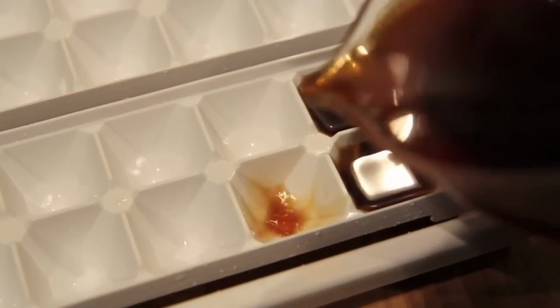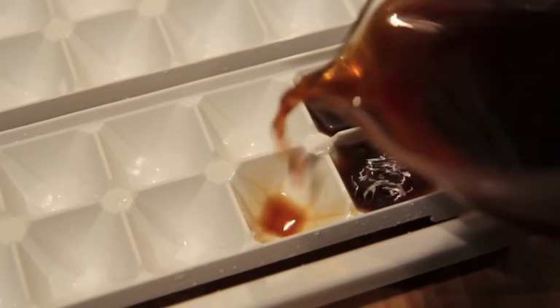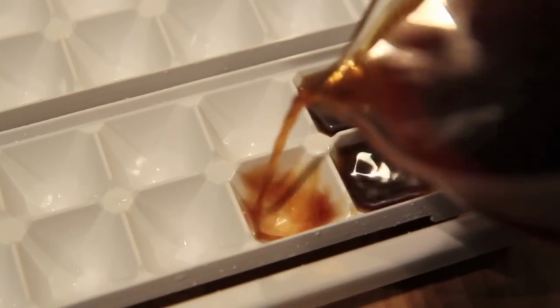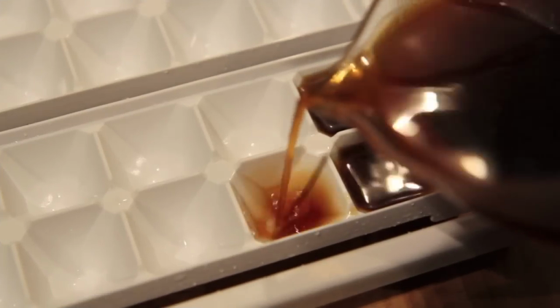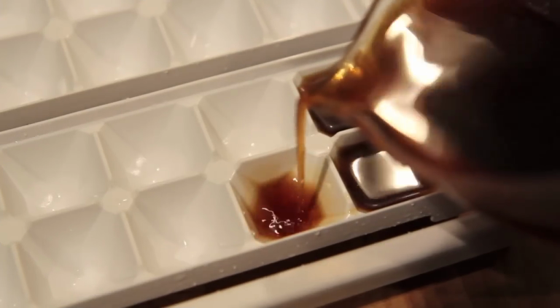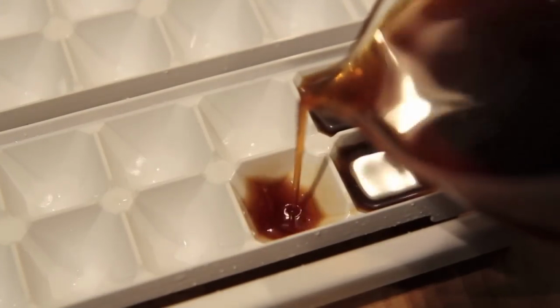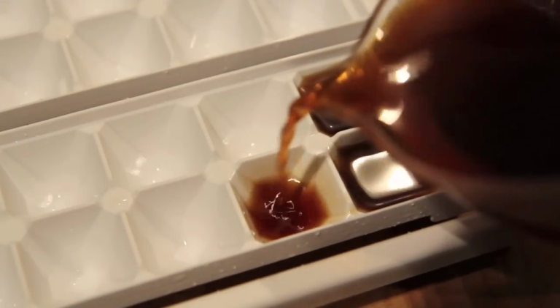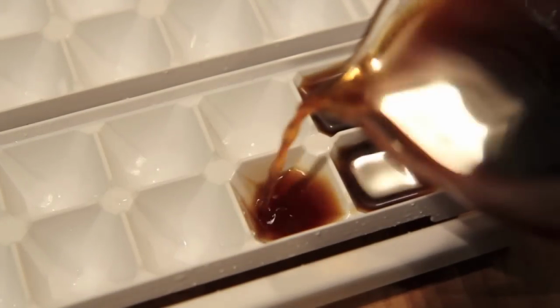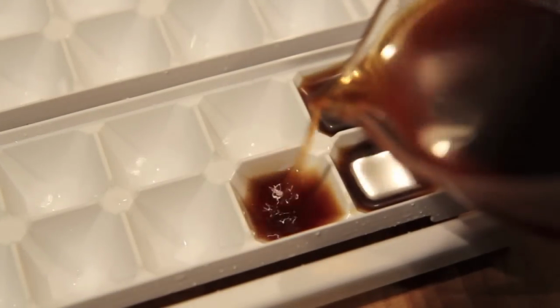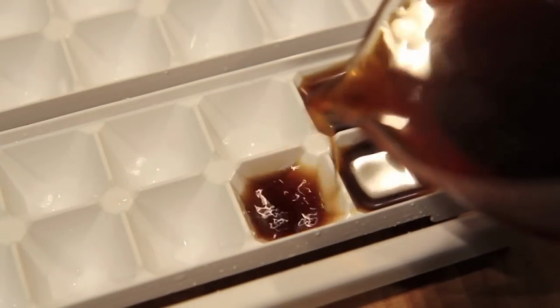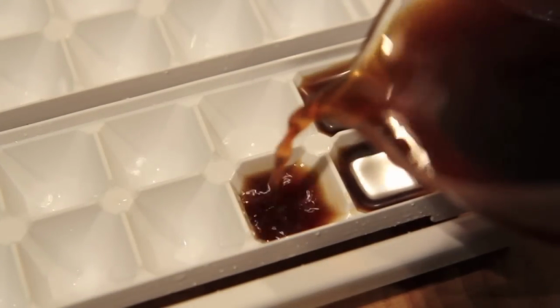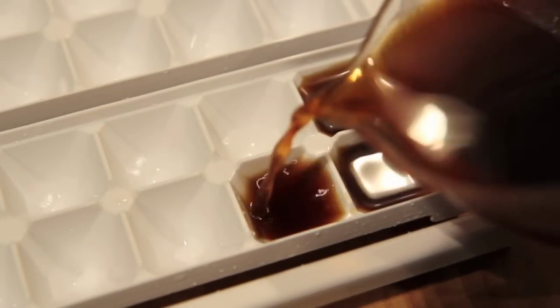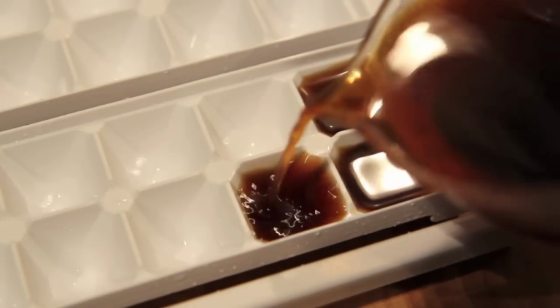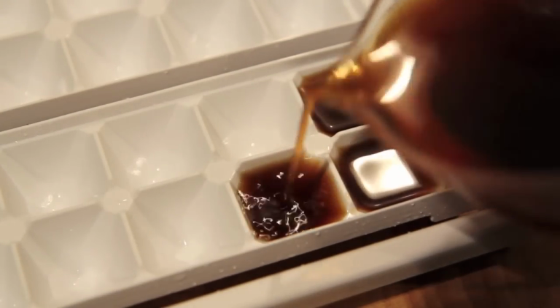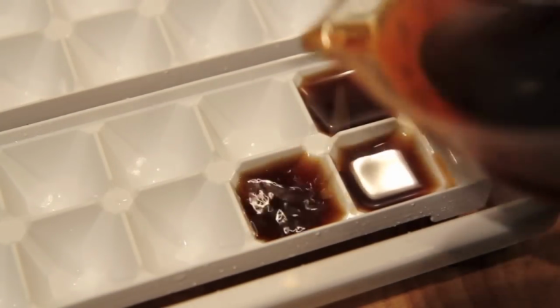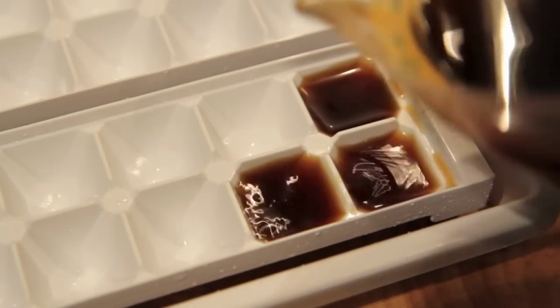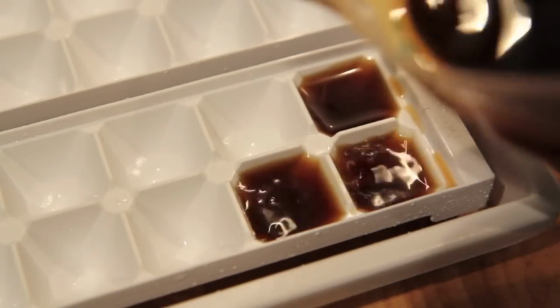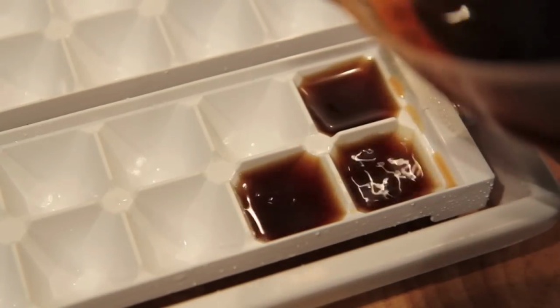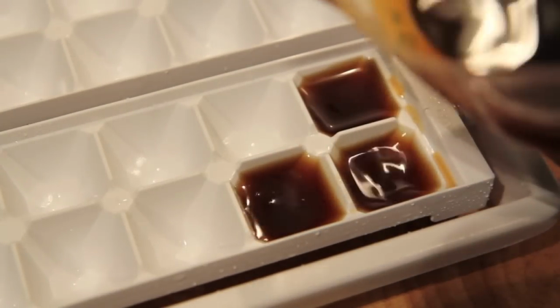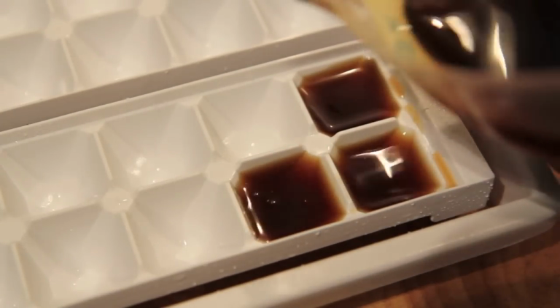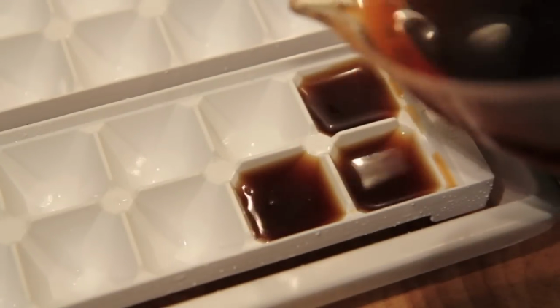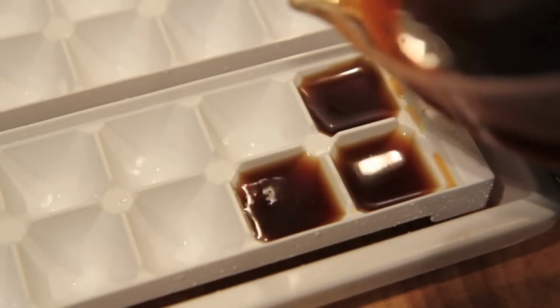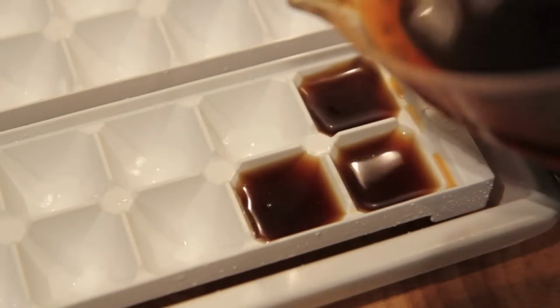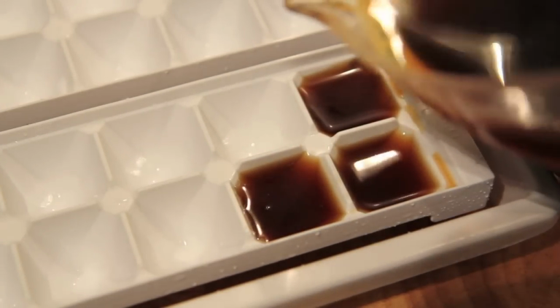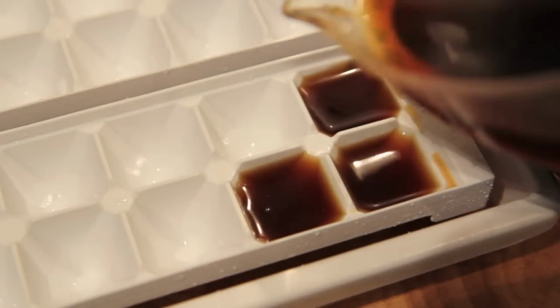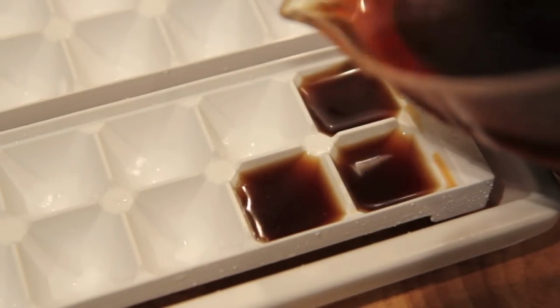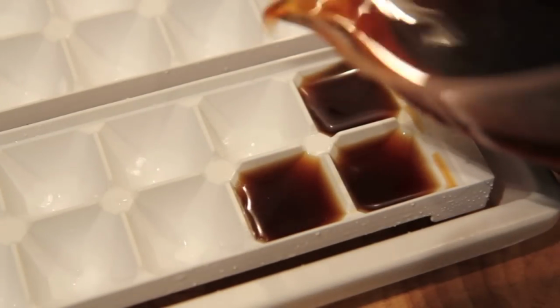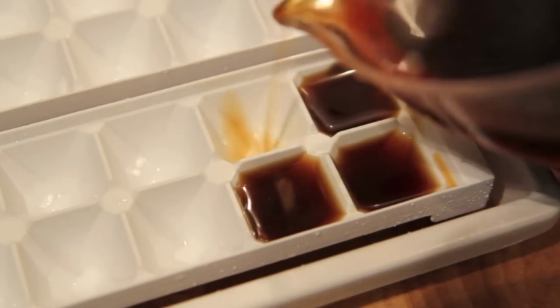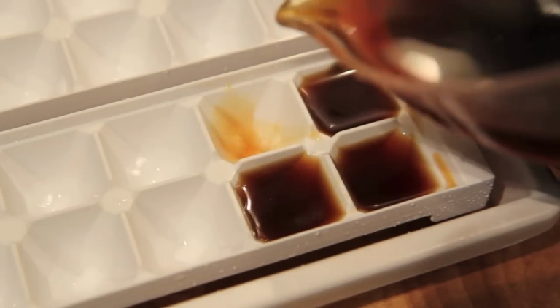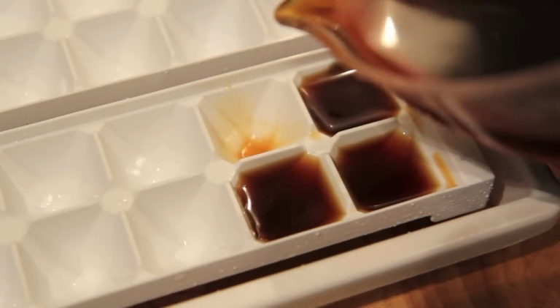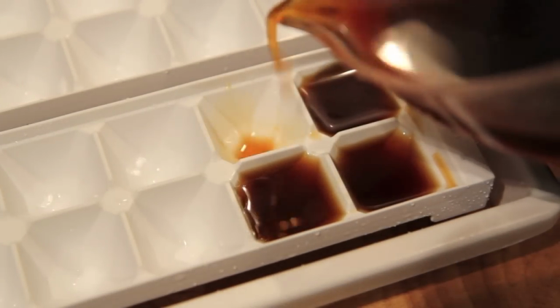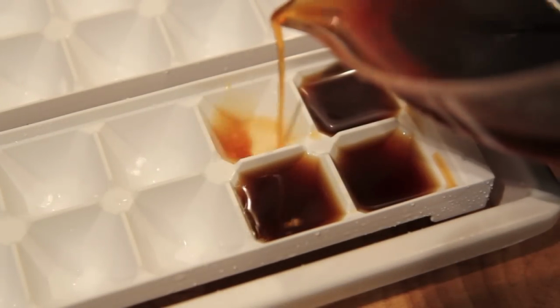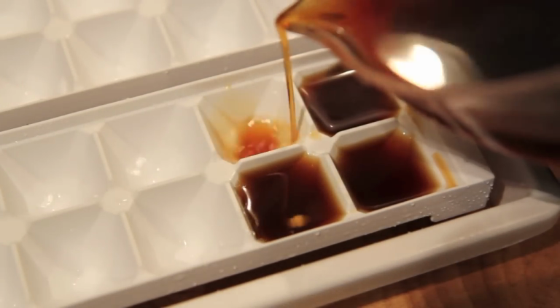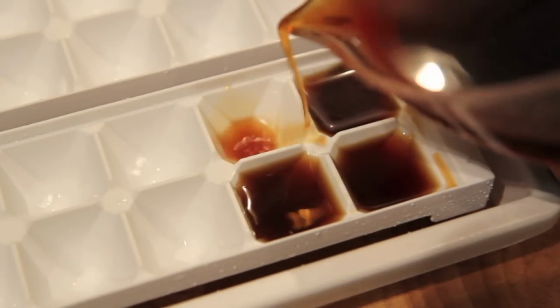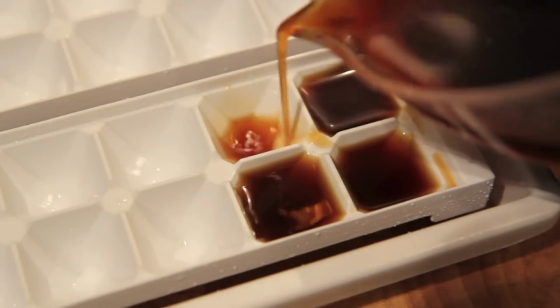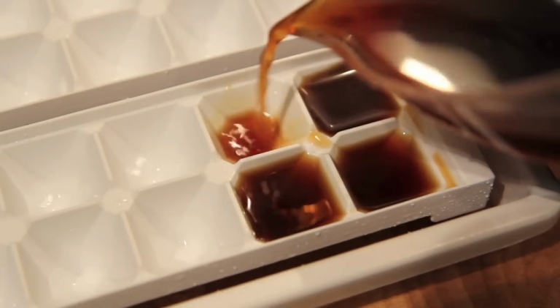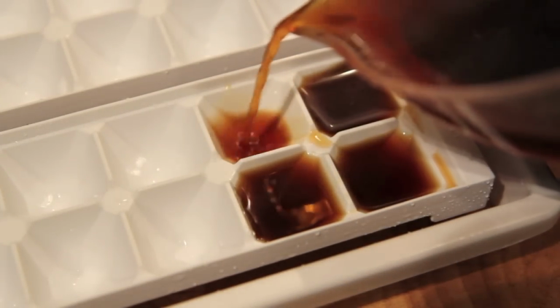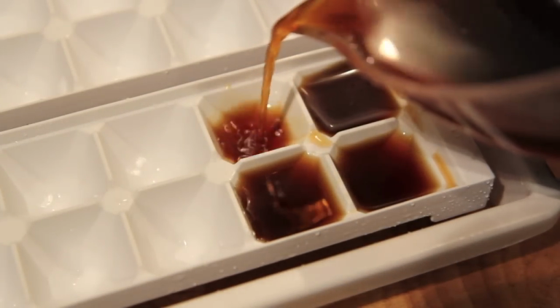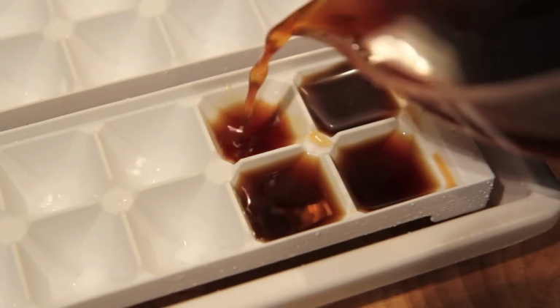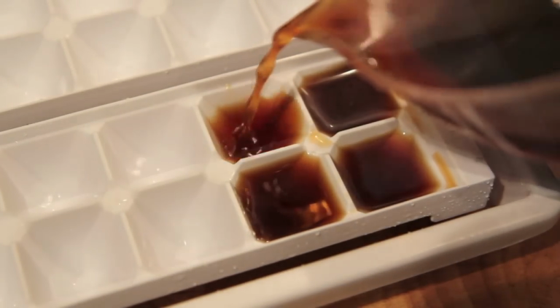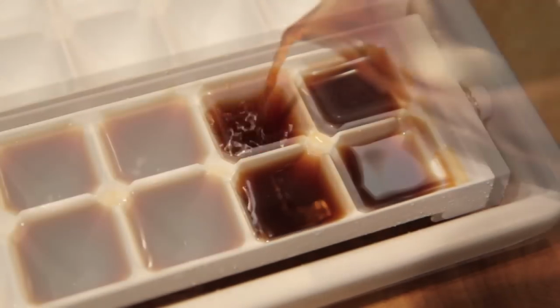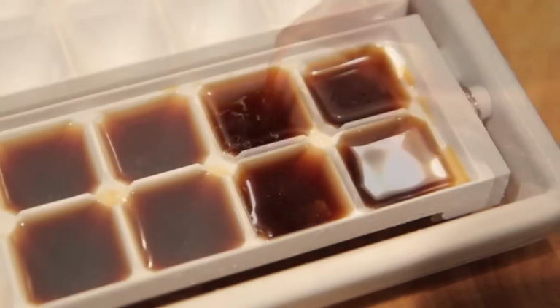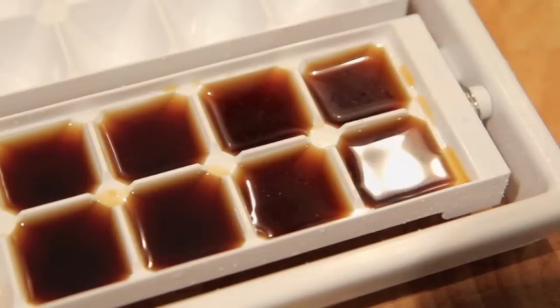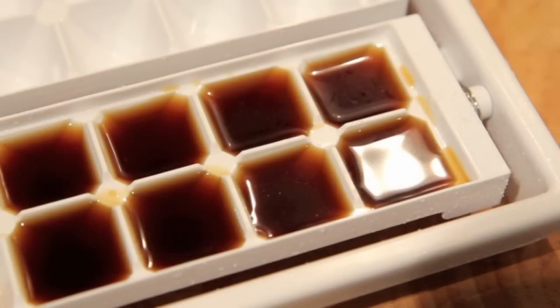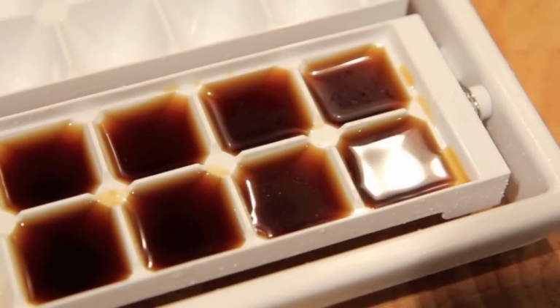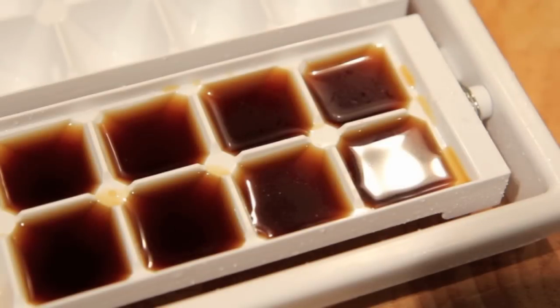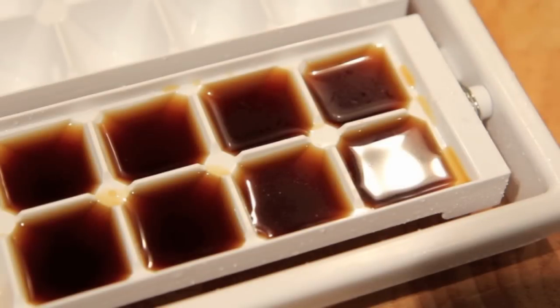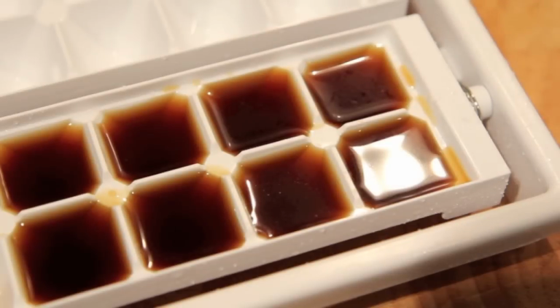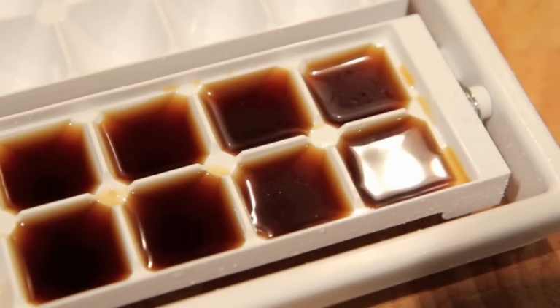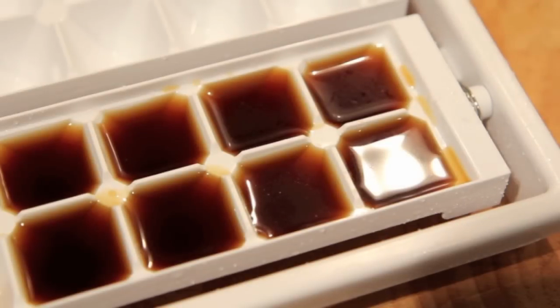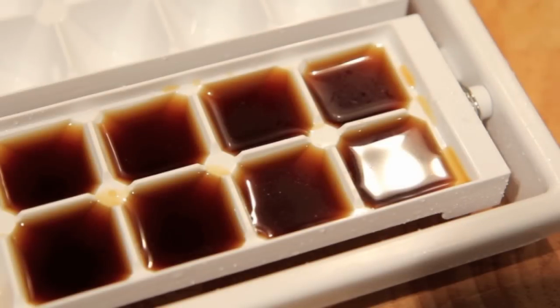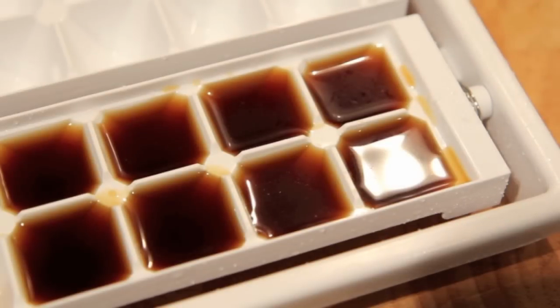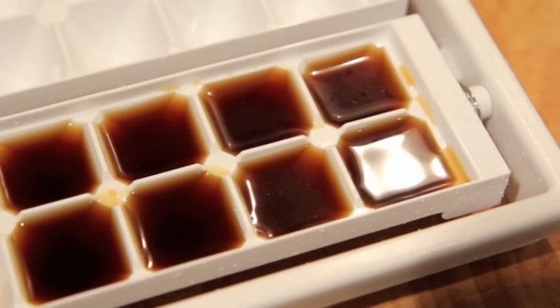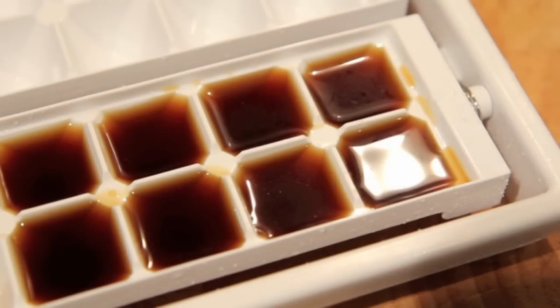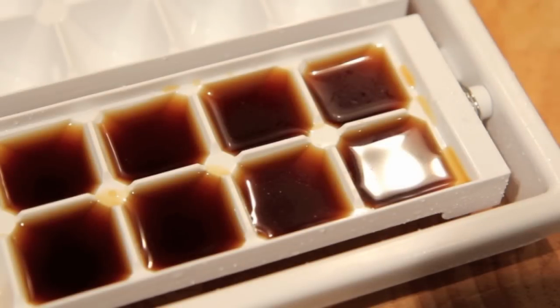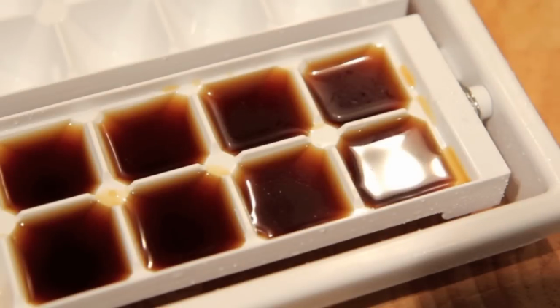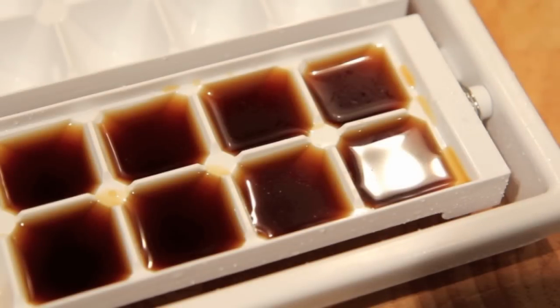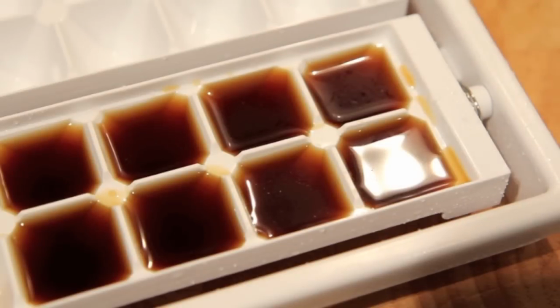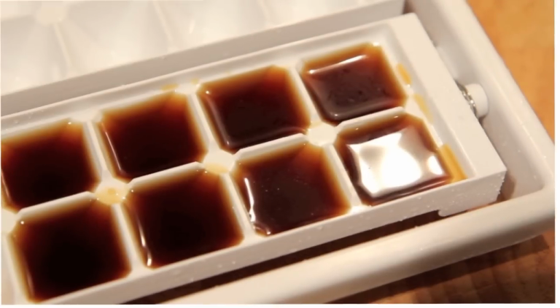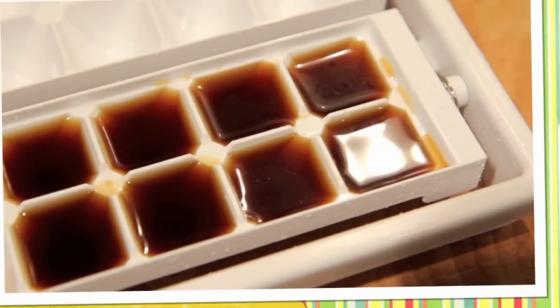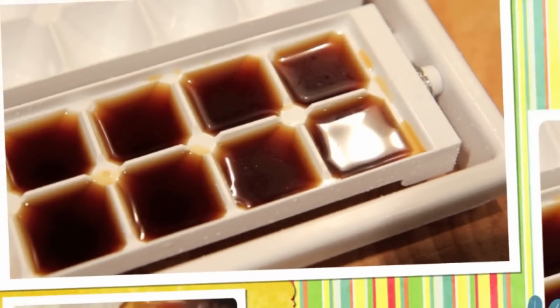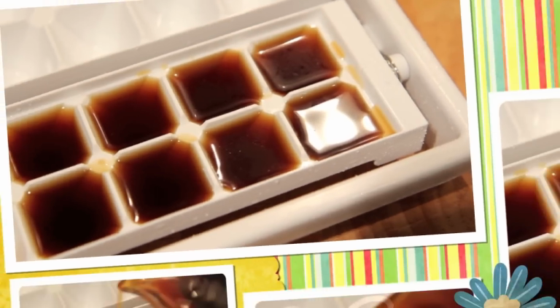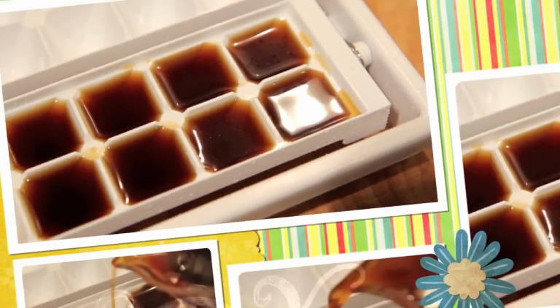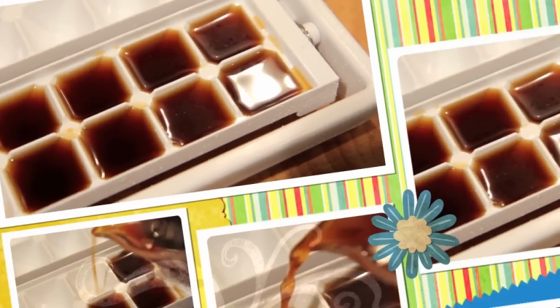A great tip if you're not a fan of your ice melting and watering down your iced coffee is to fill up some ice cube trays with your coffee mixture.